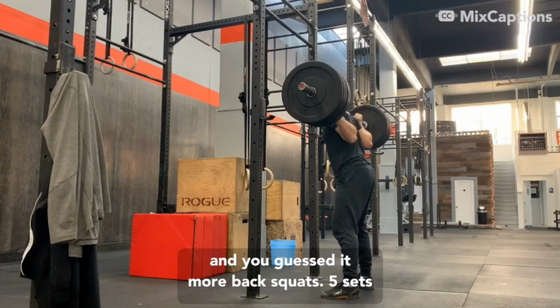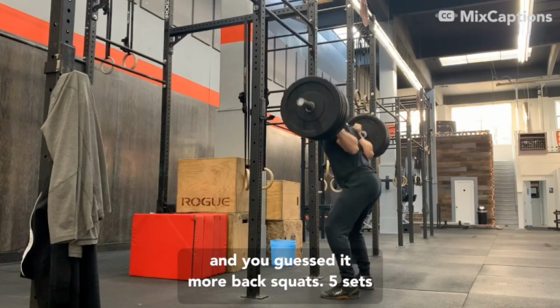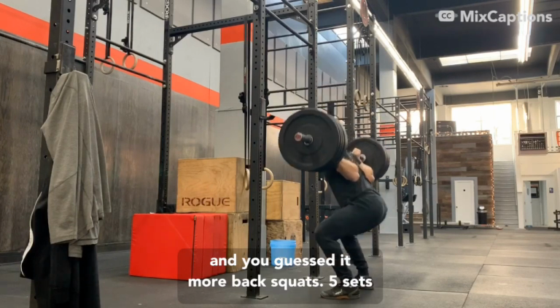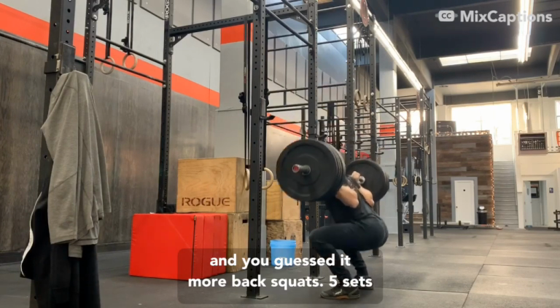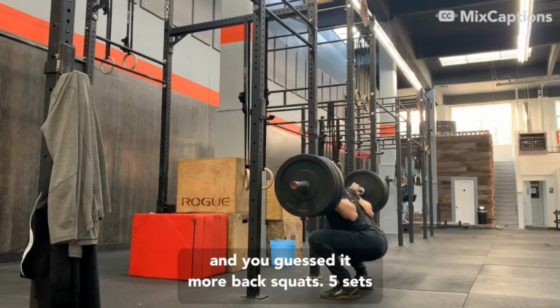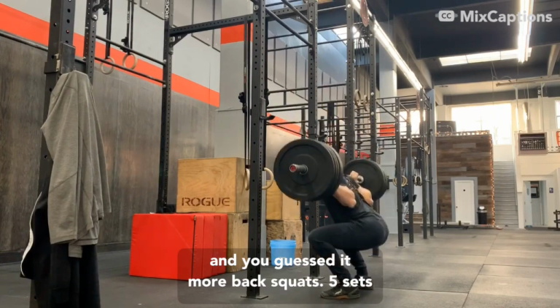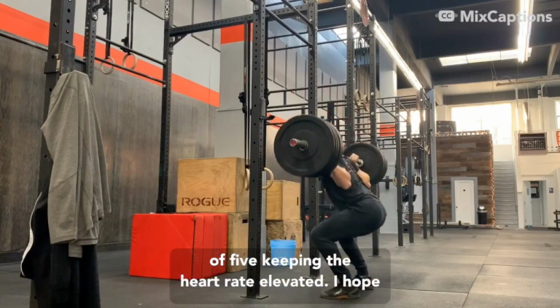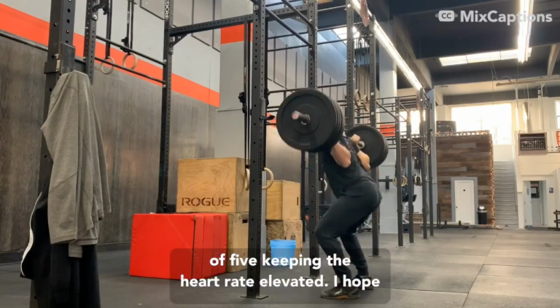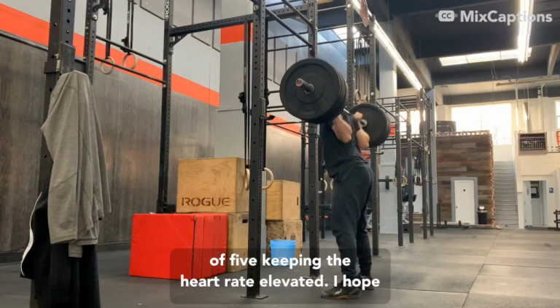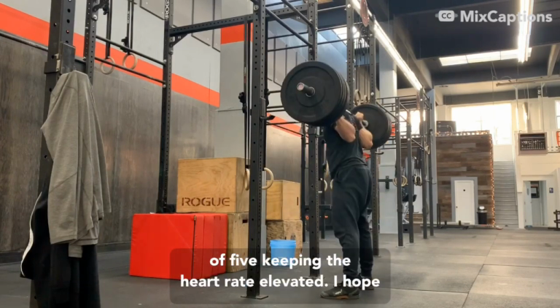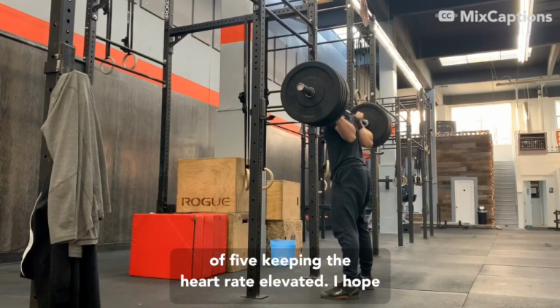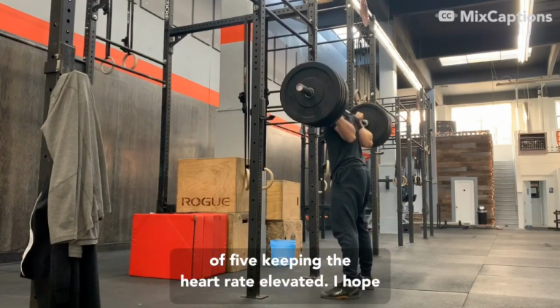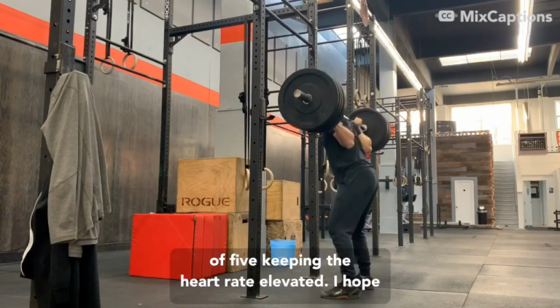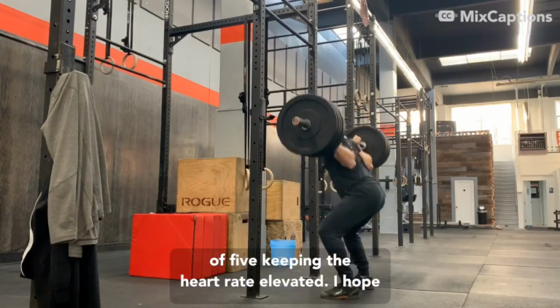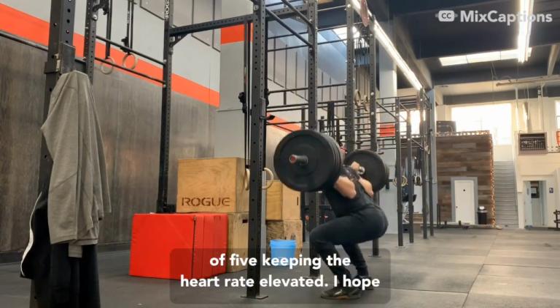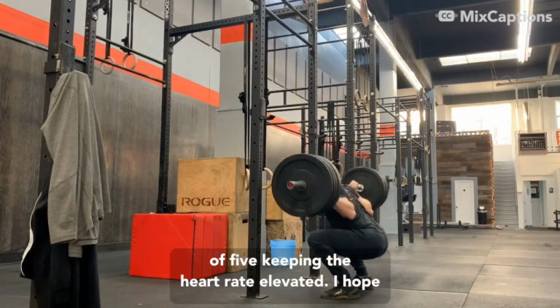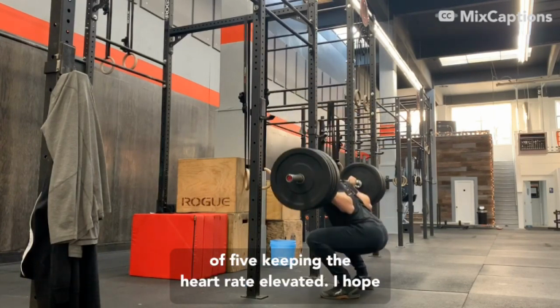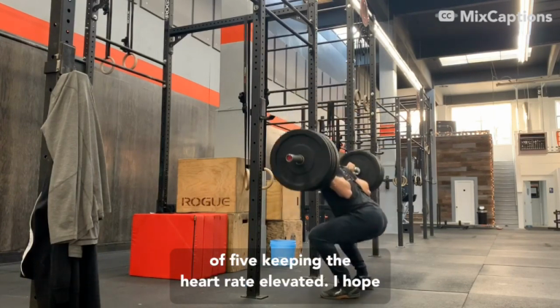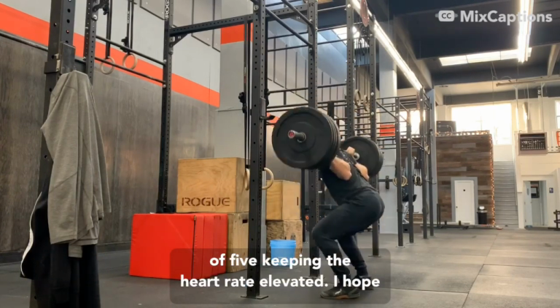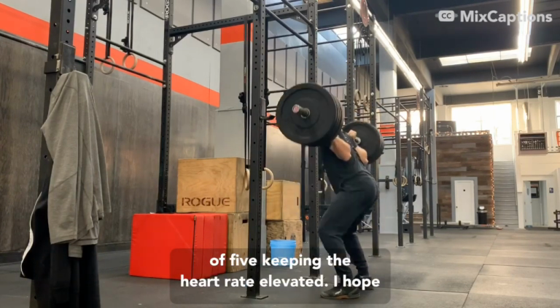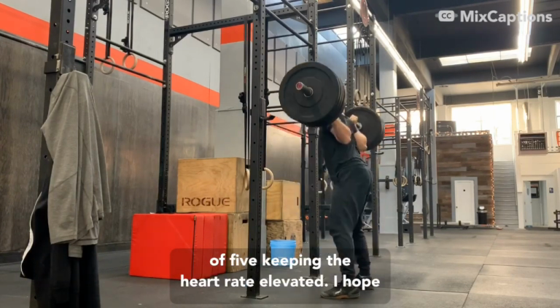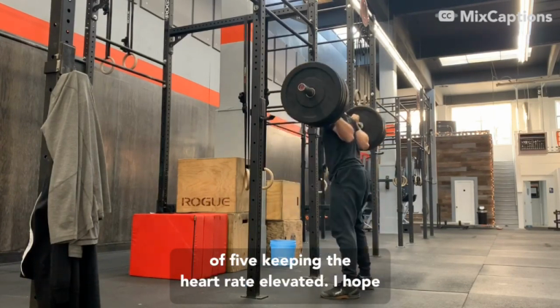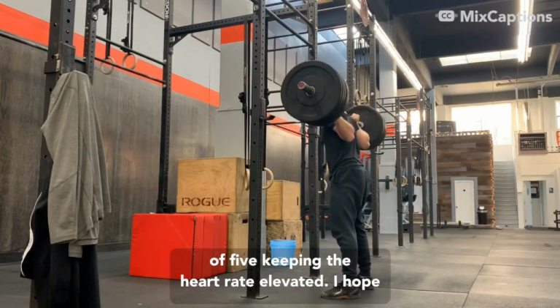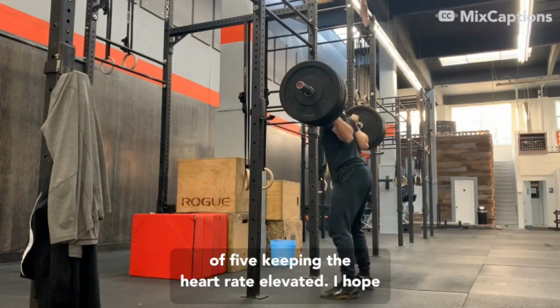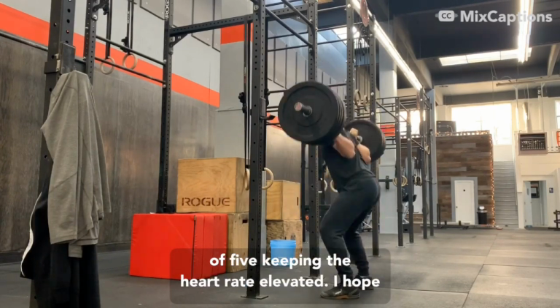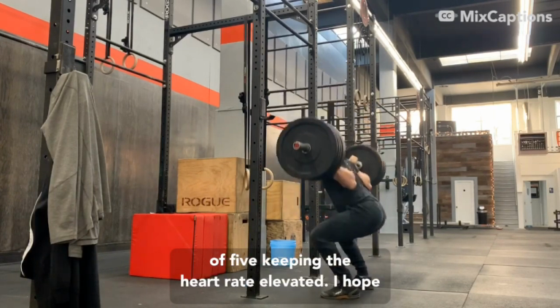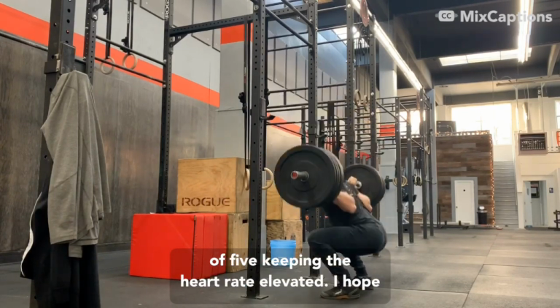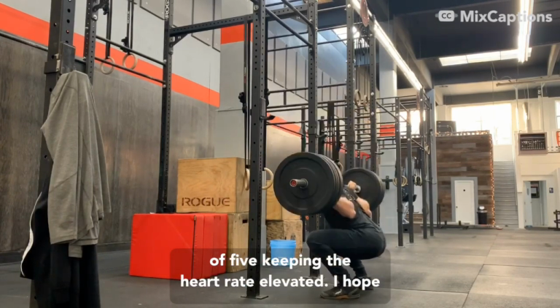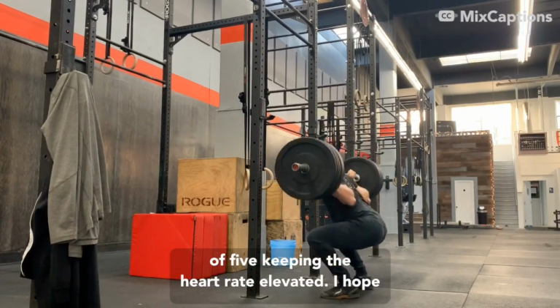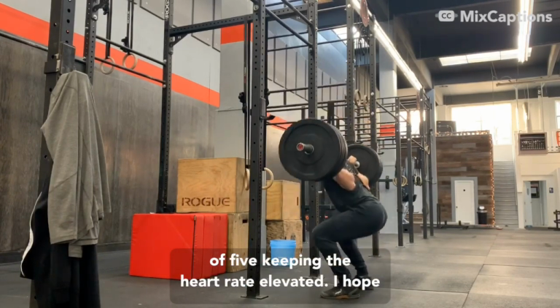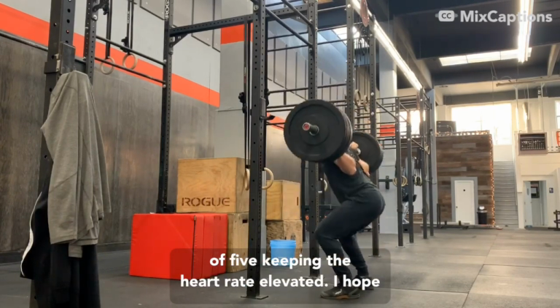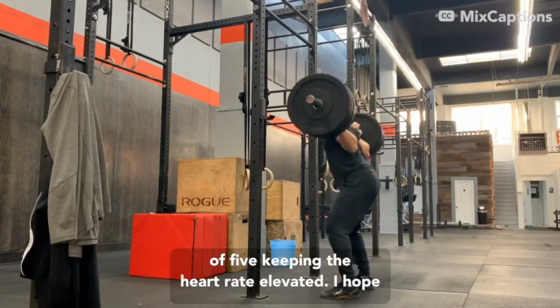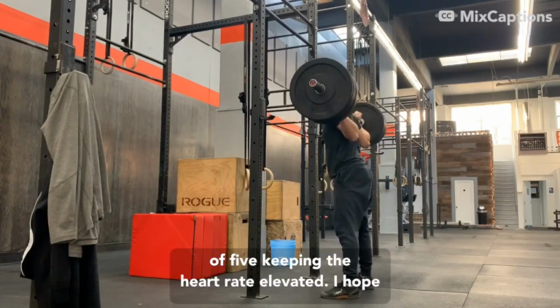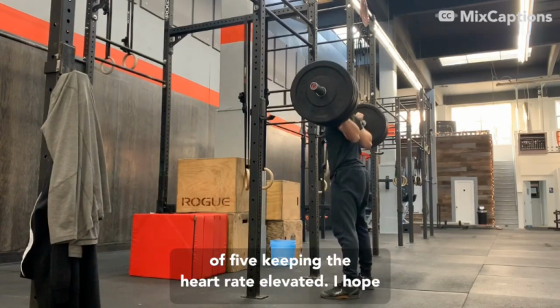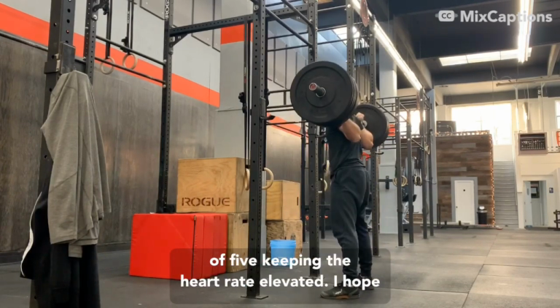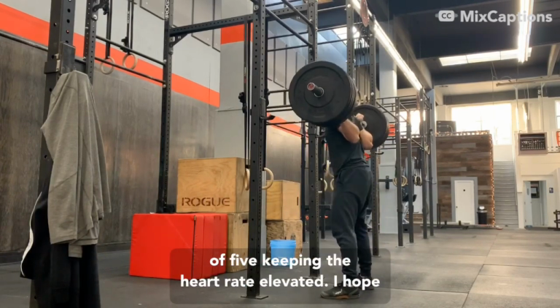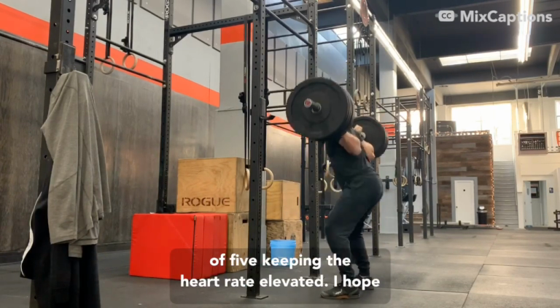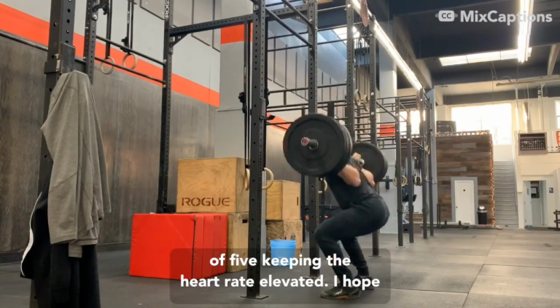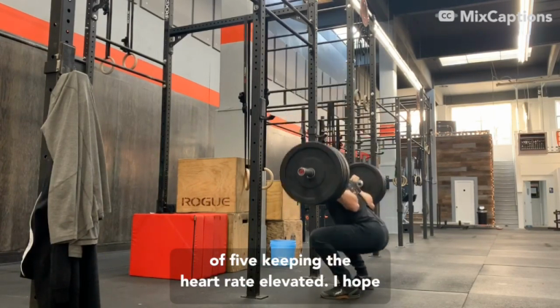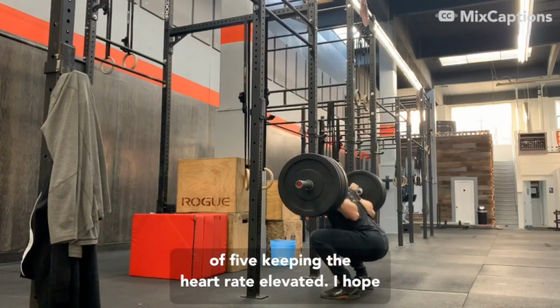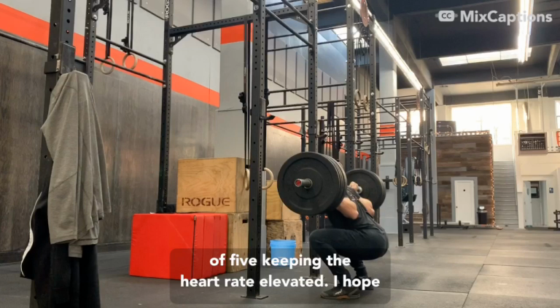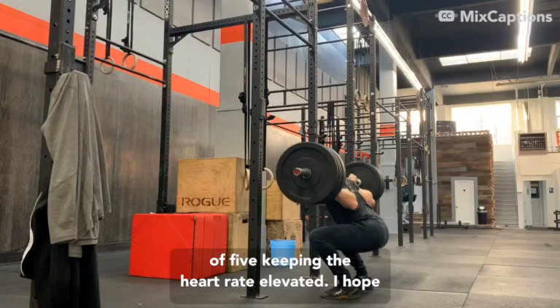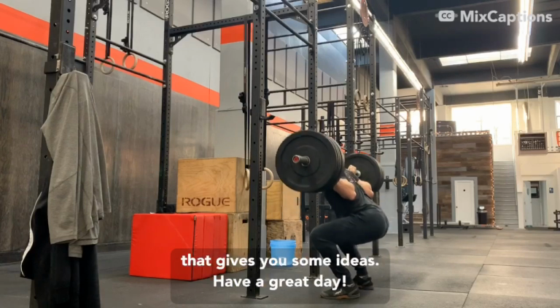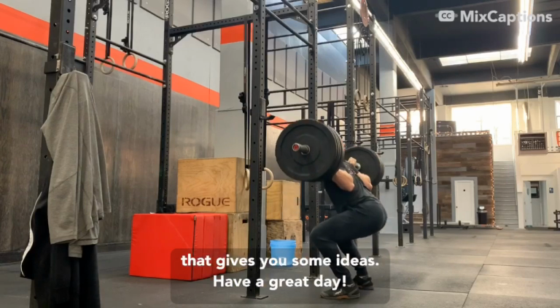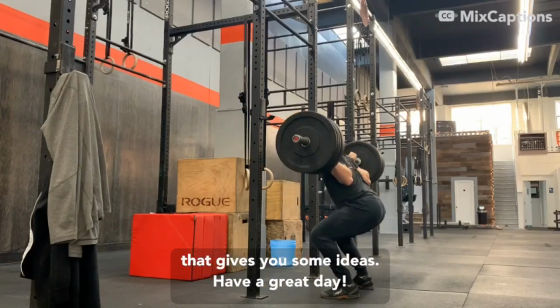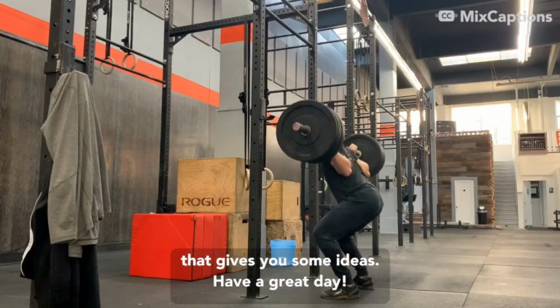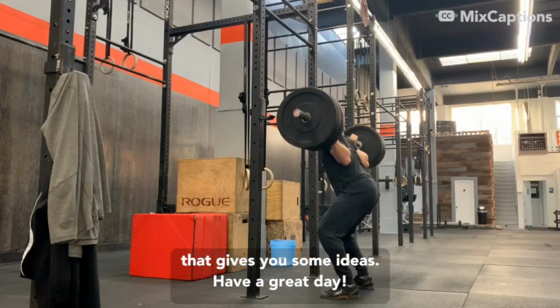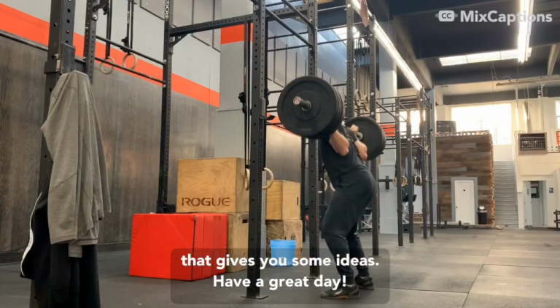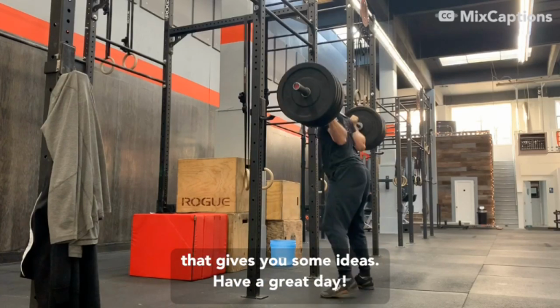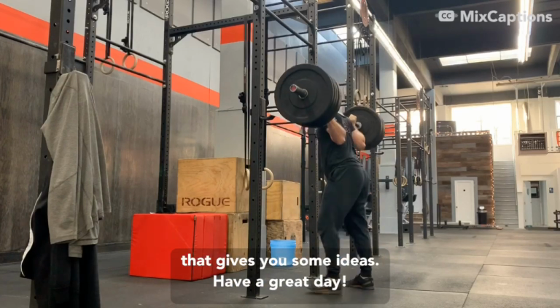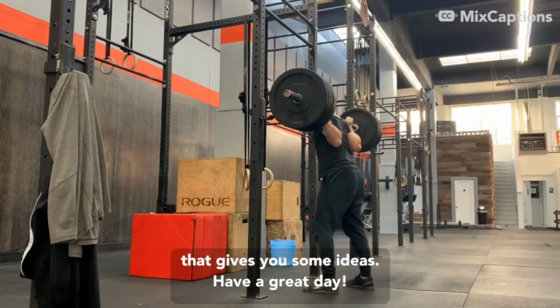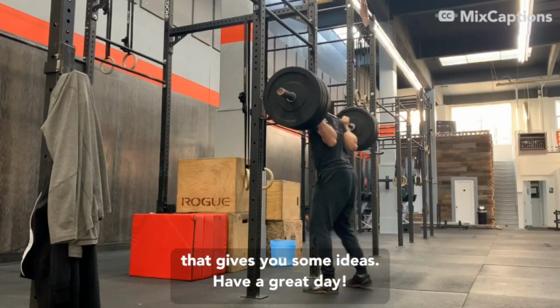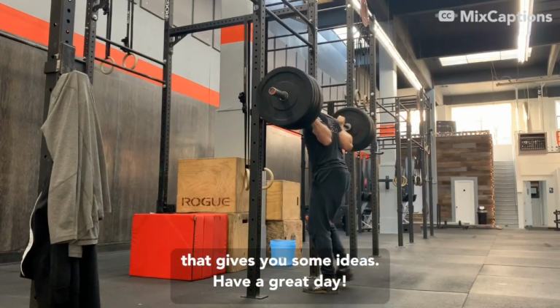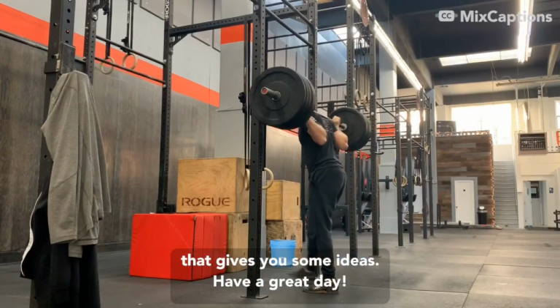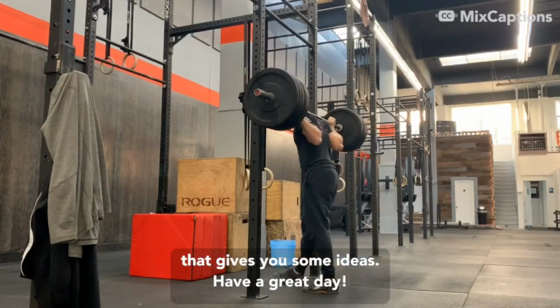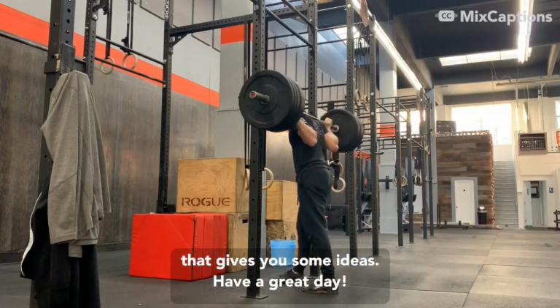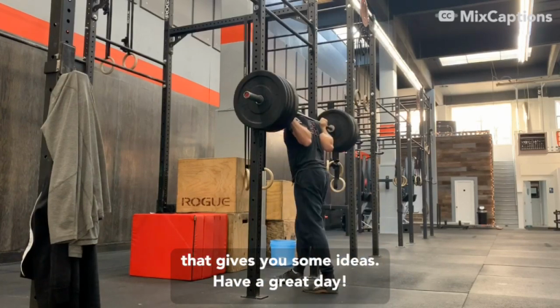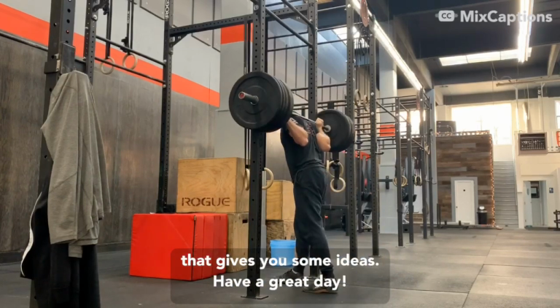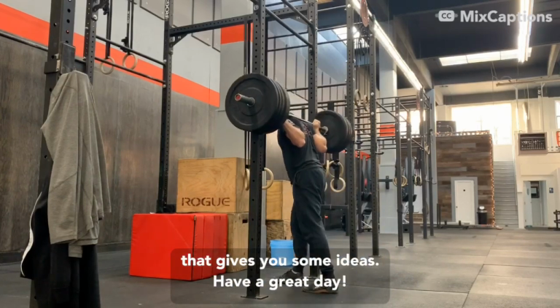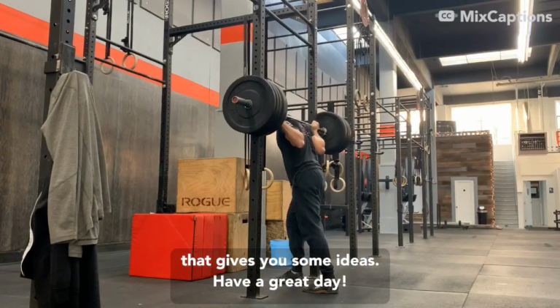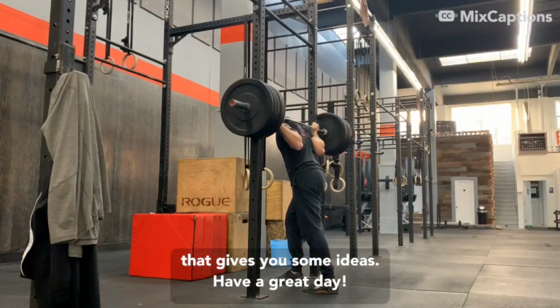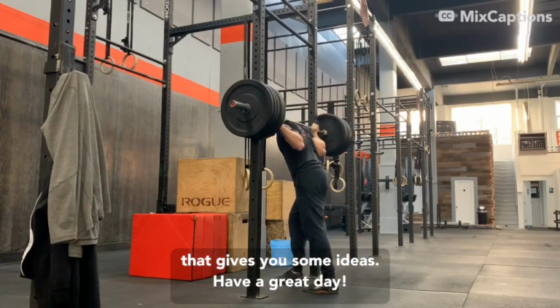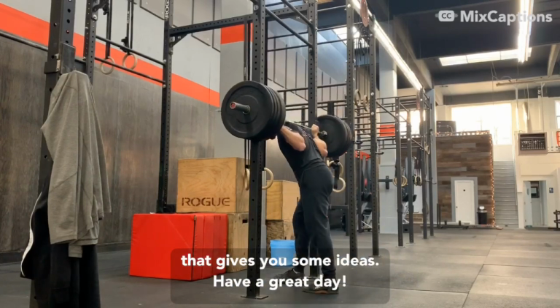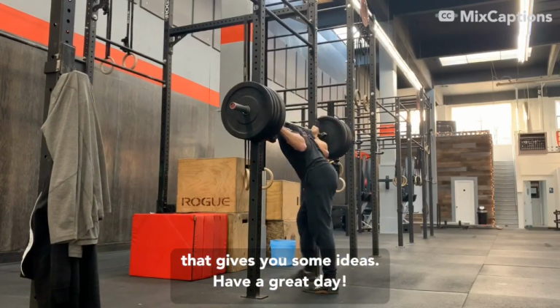Five sets of five, keeping the heart rate elevated. Hope that gives you some ideas. Have a great day.